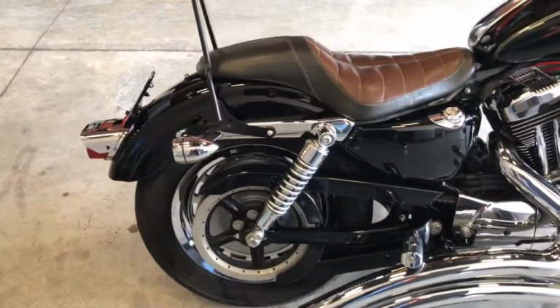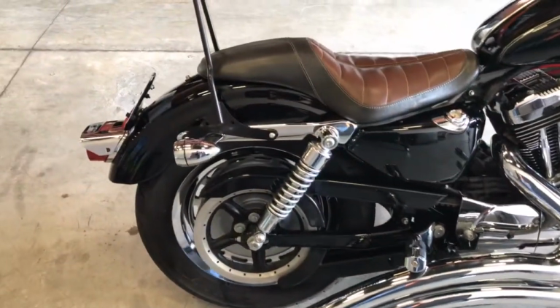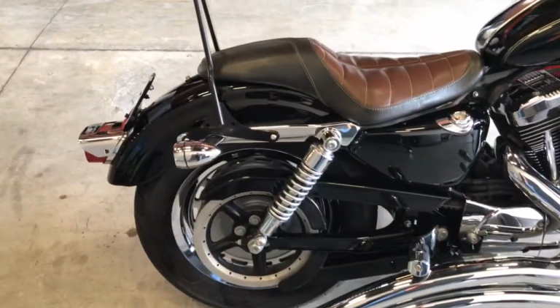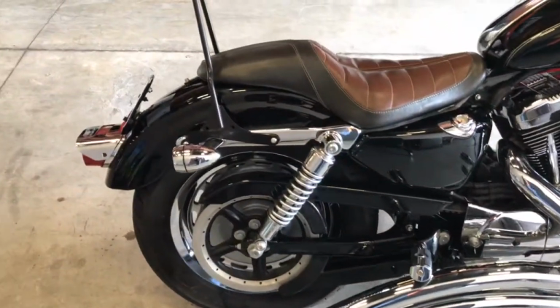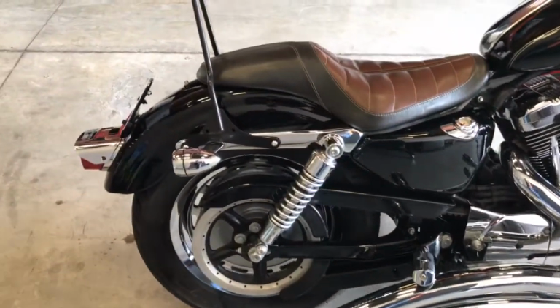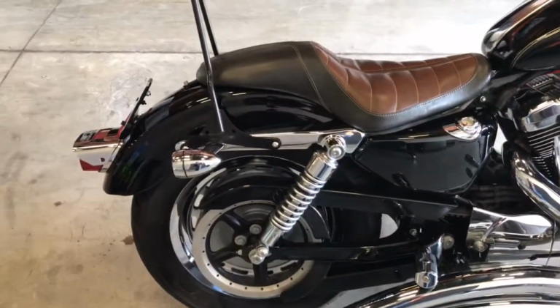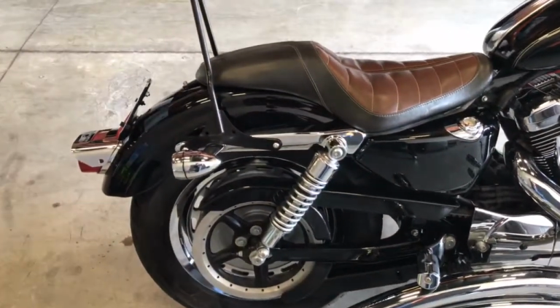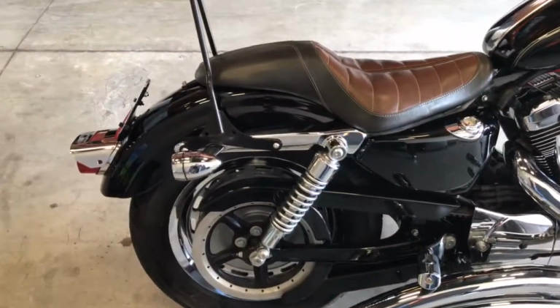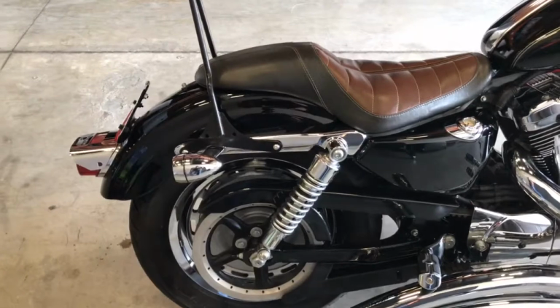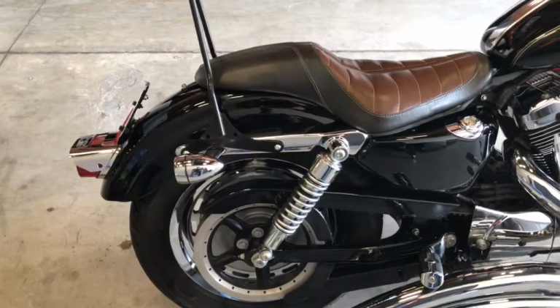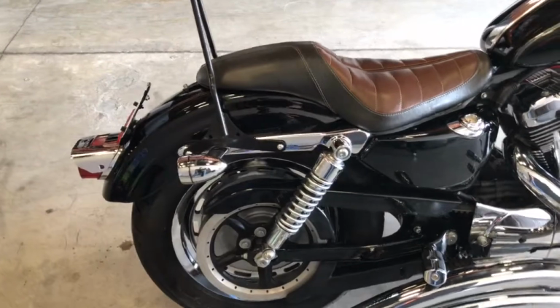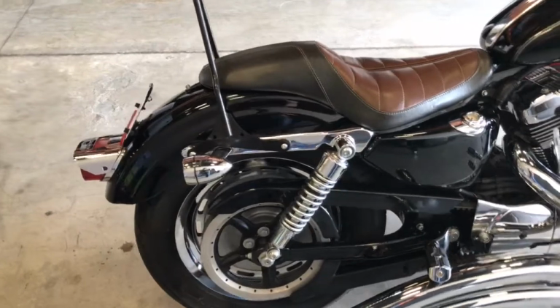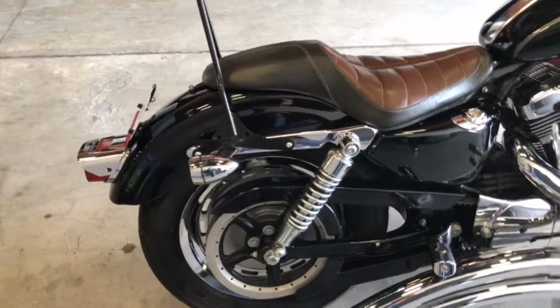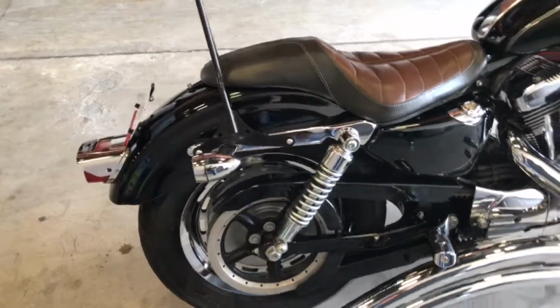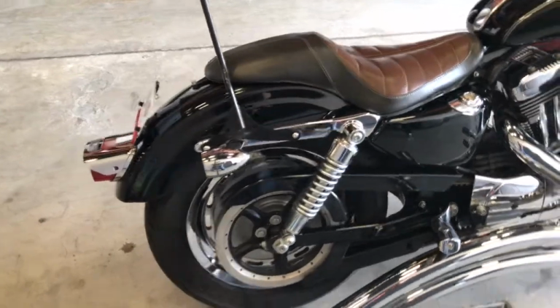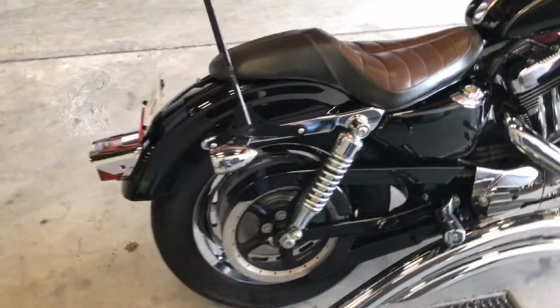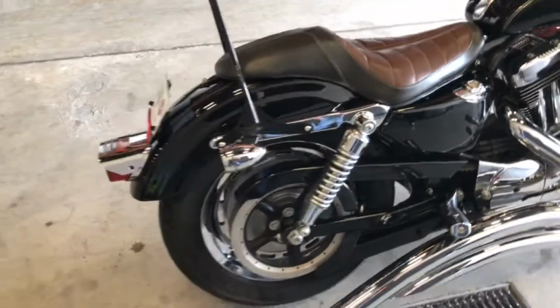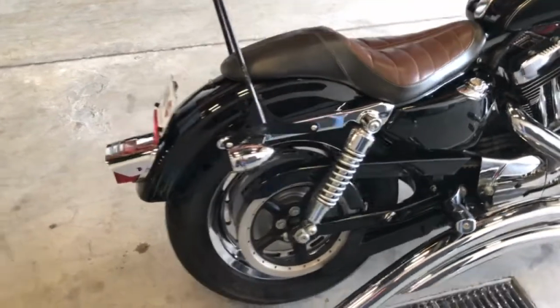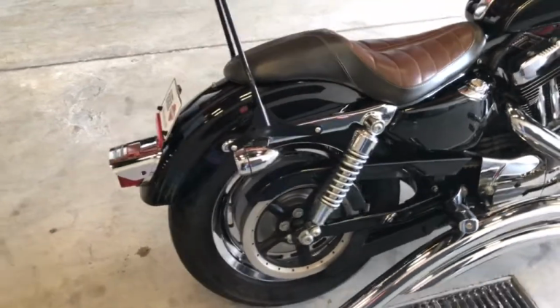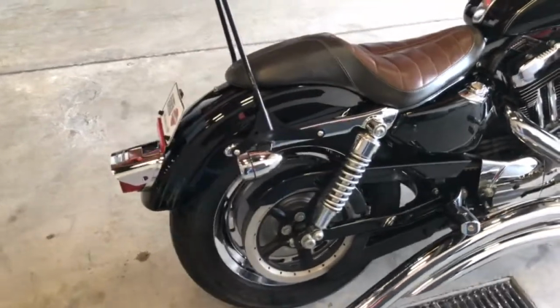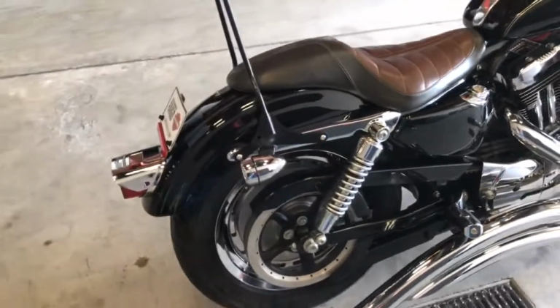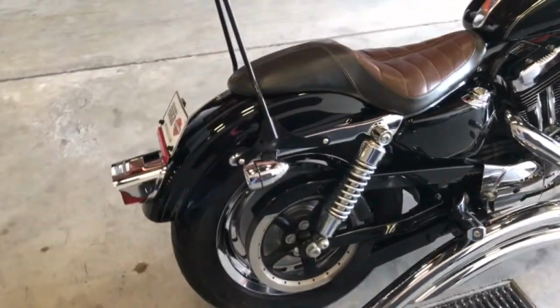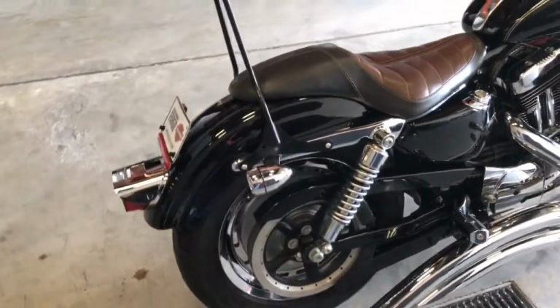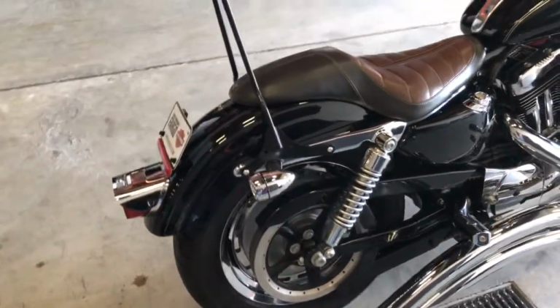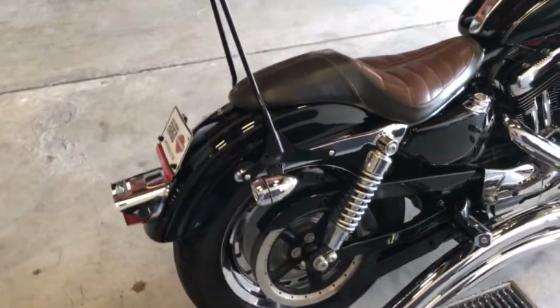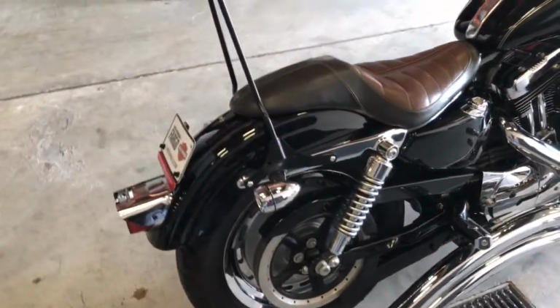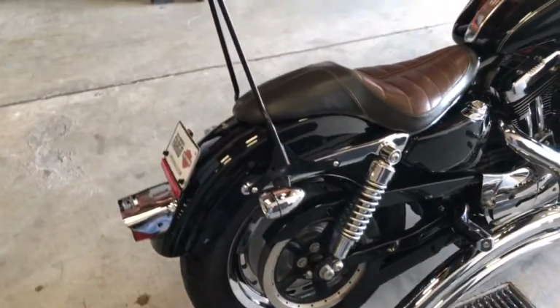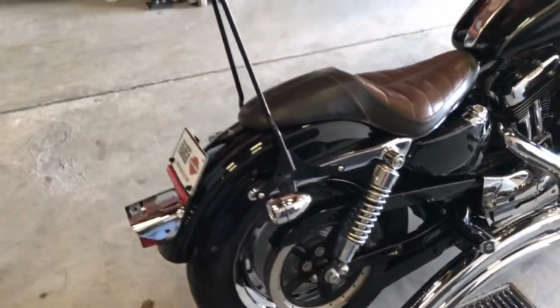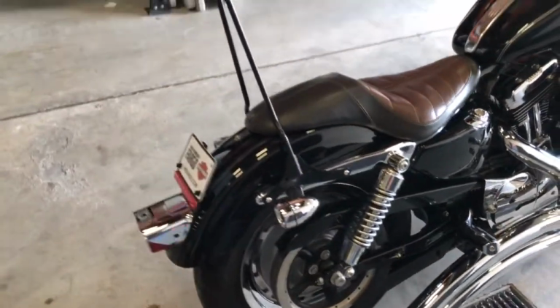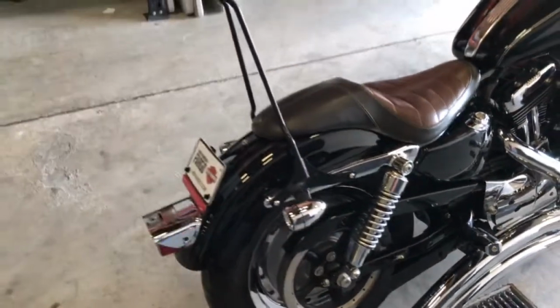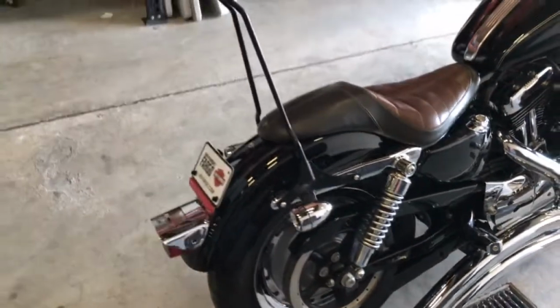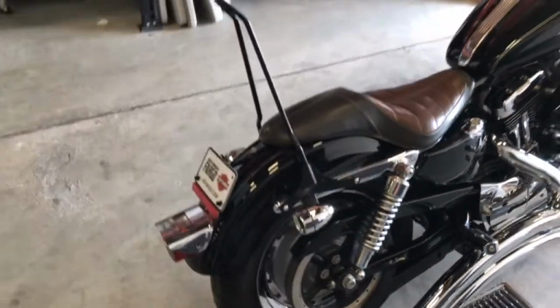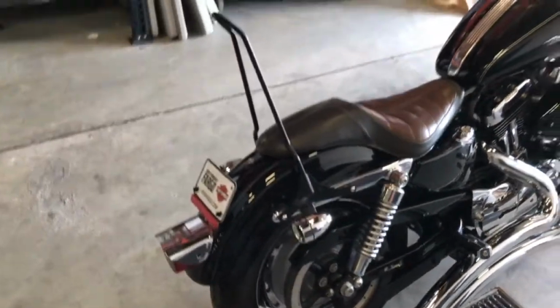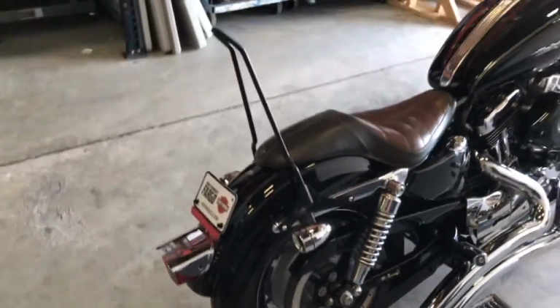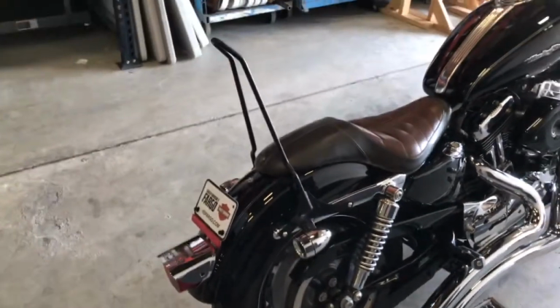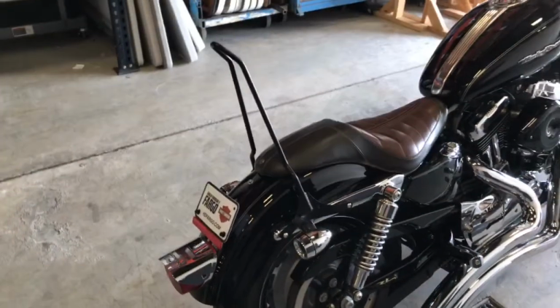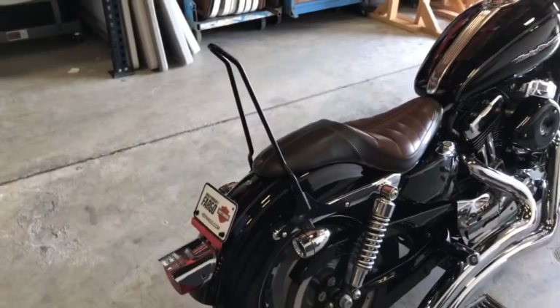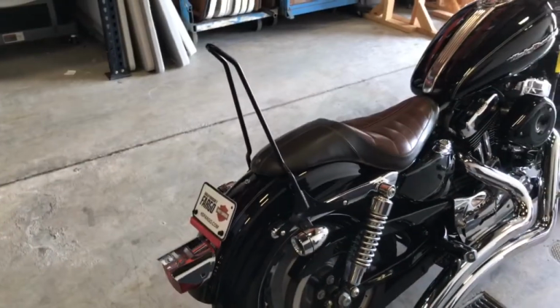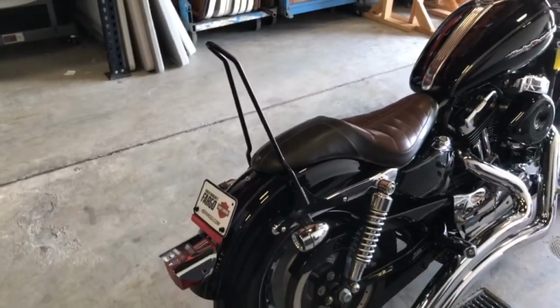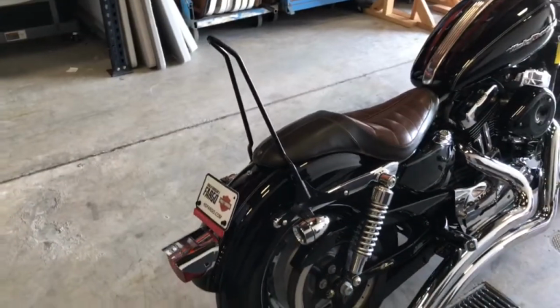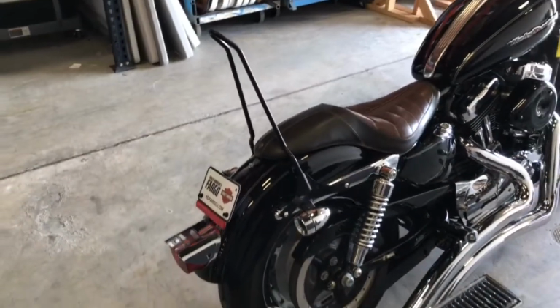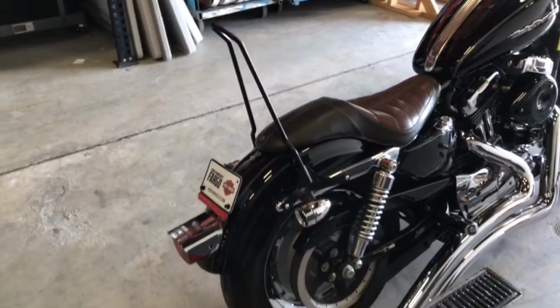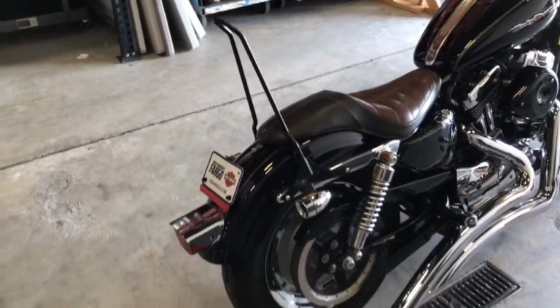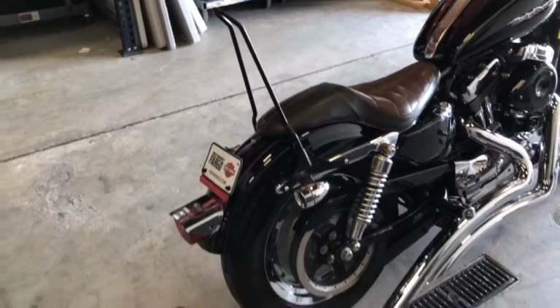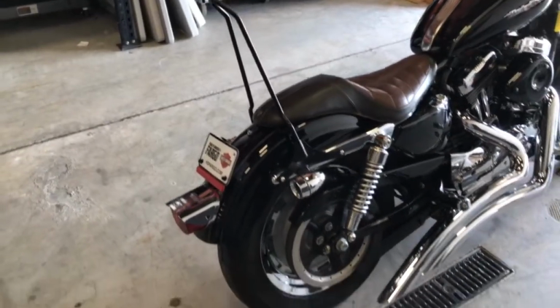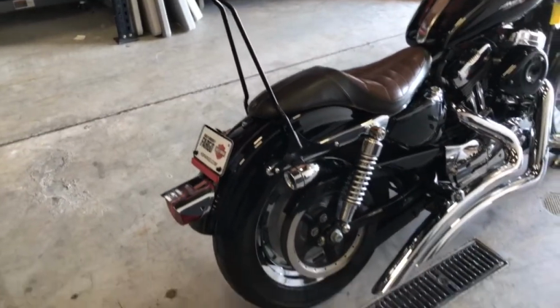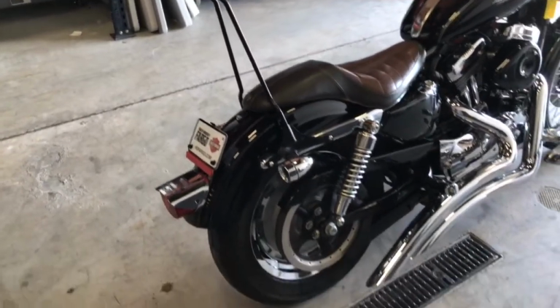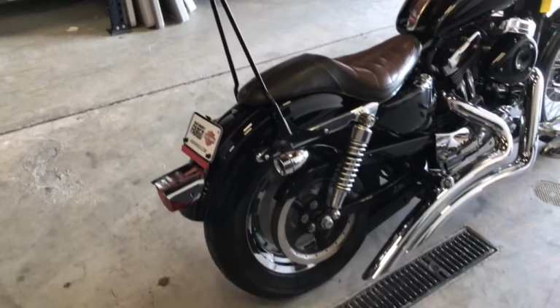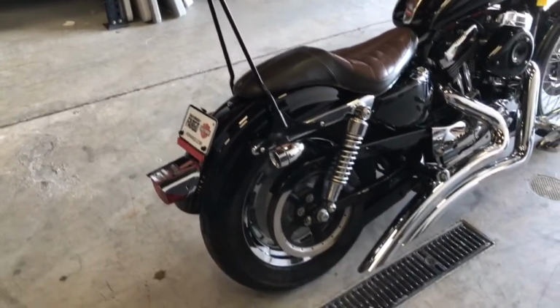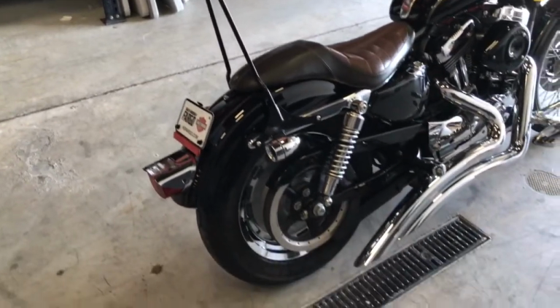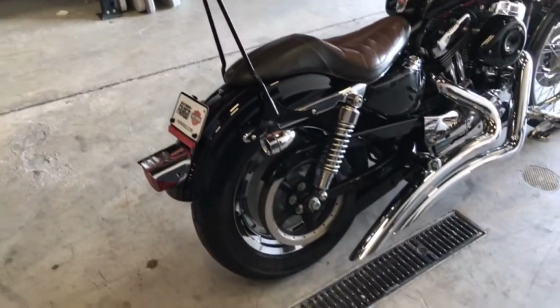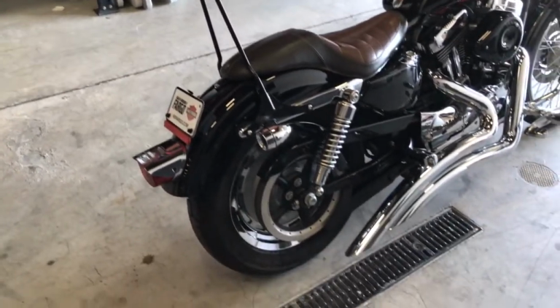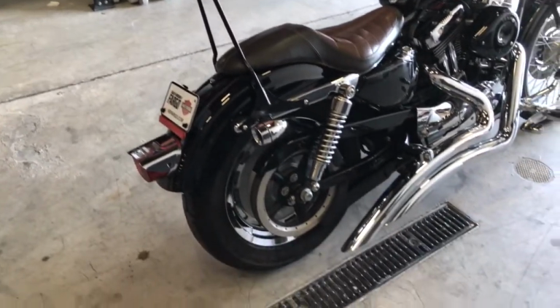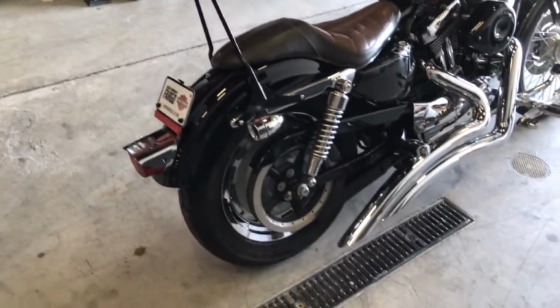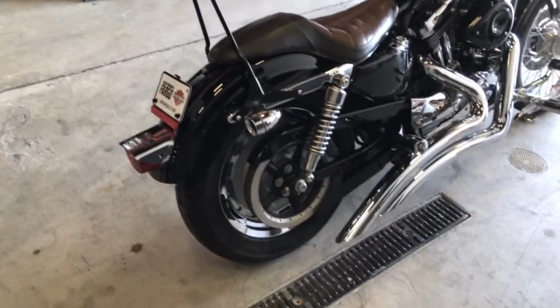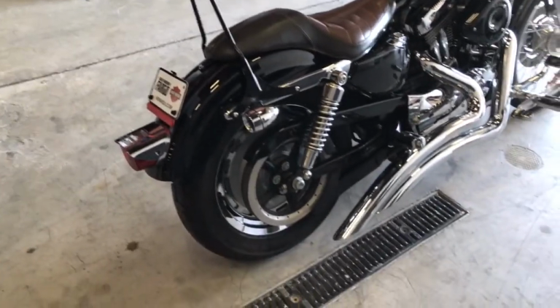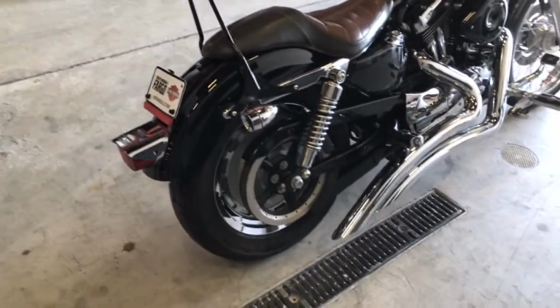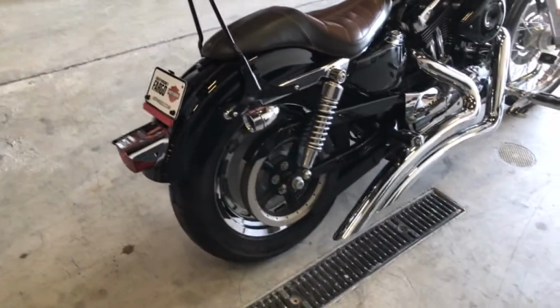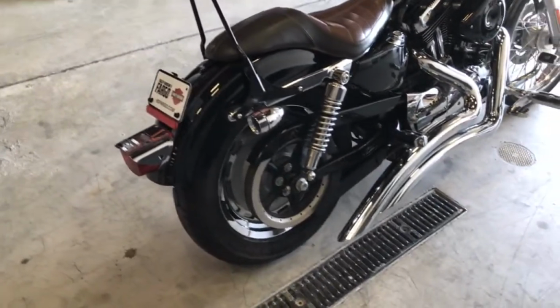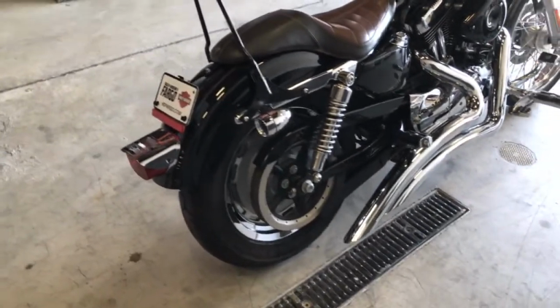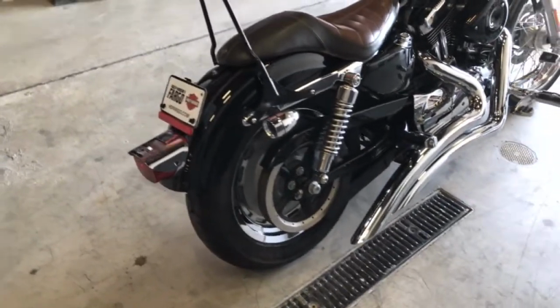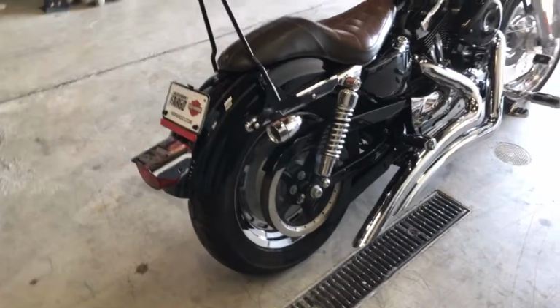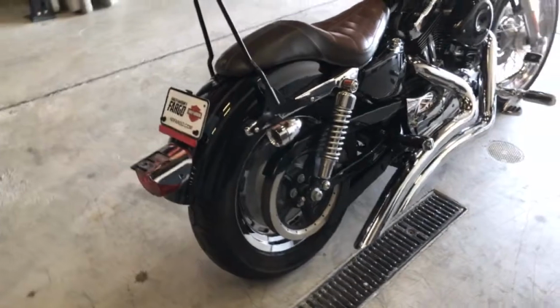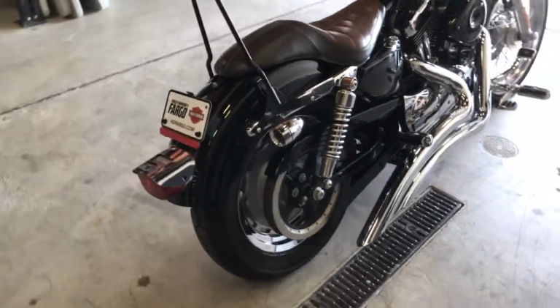Custom exhaust on this one. Custom seat. Sissy bar. Lots of extras on this bike.